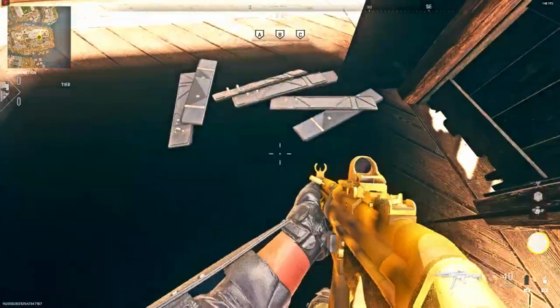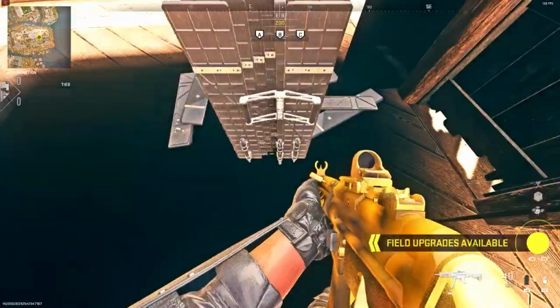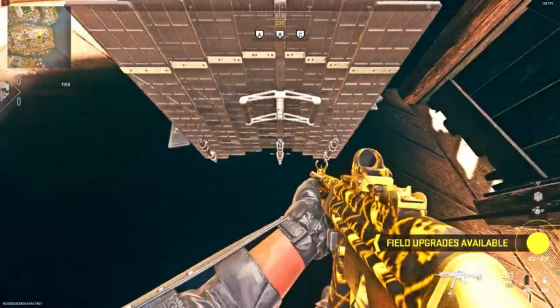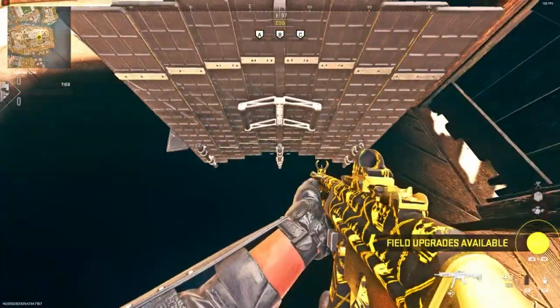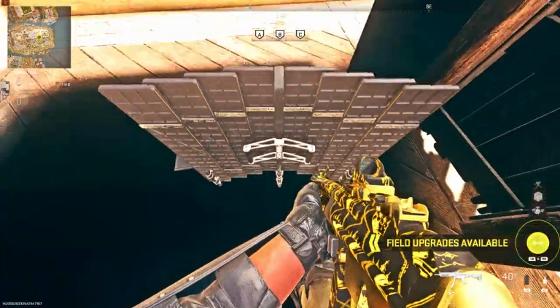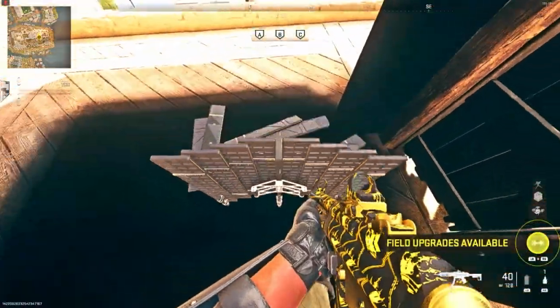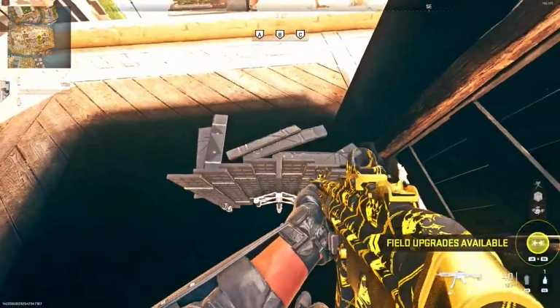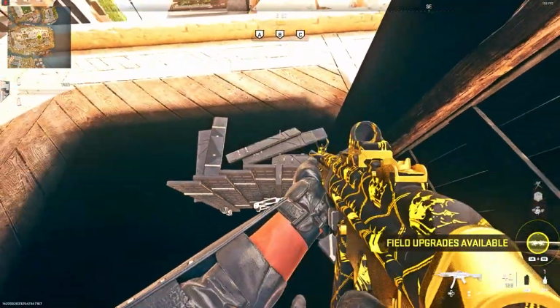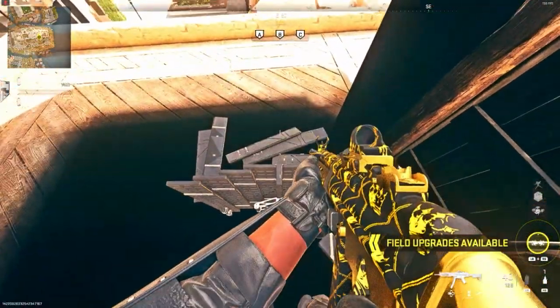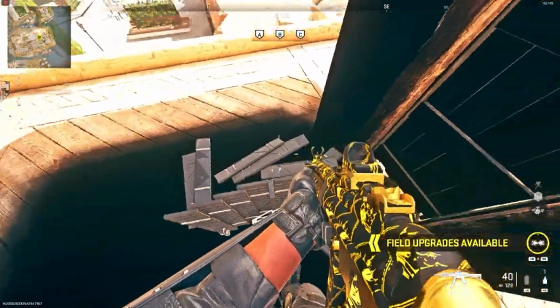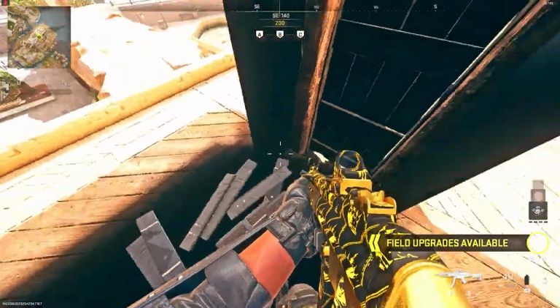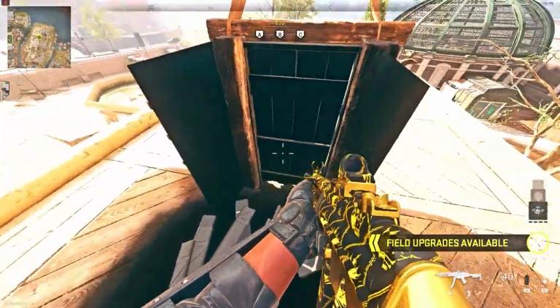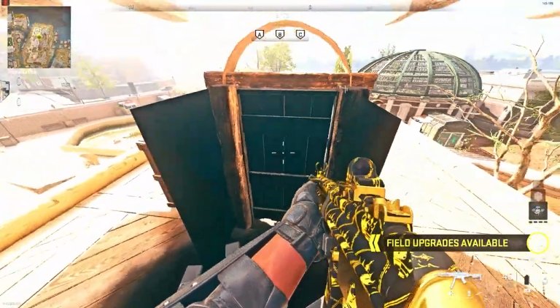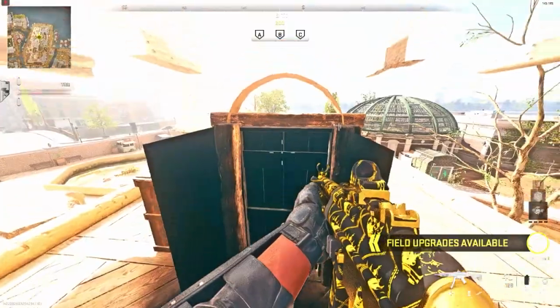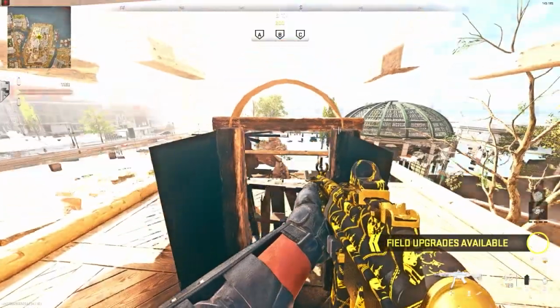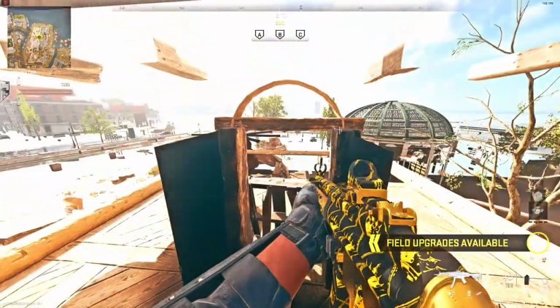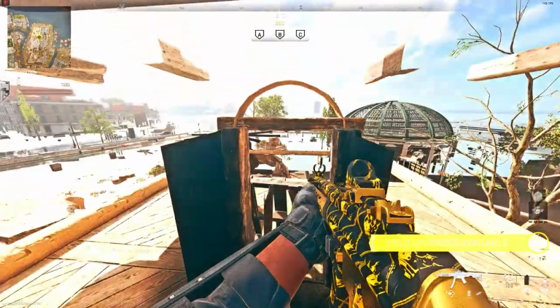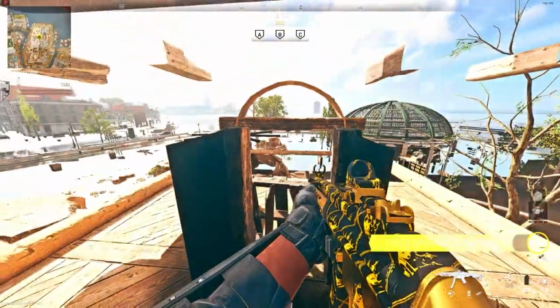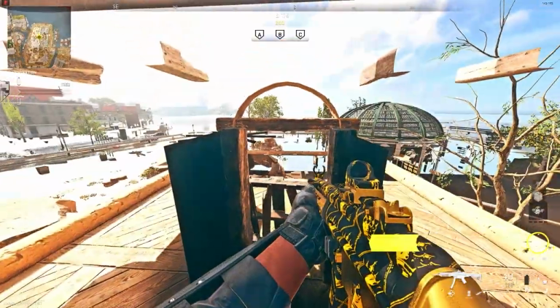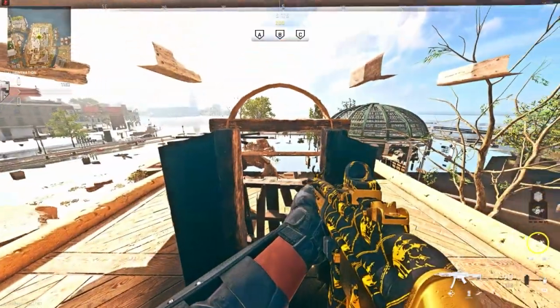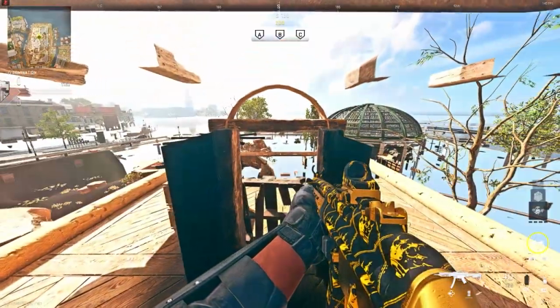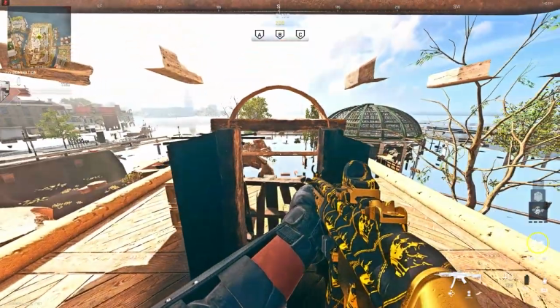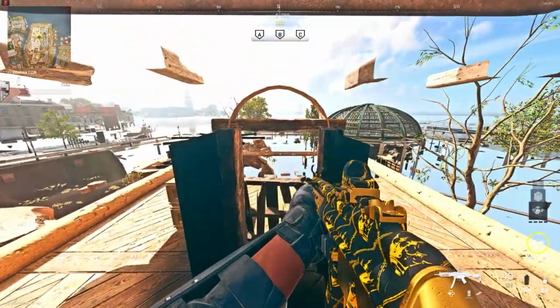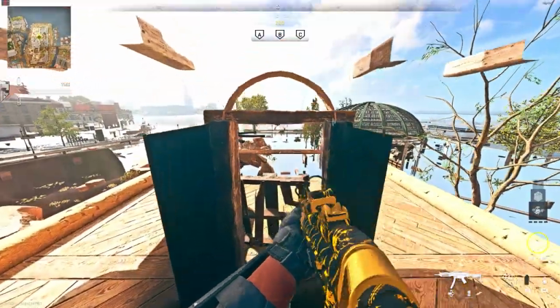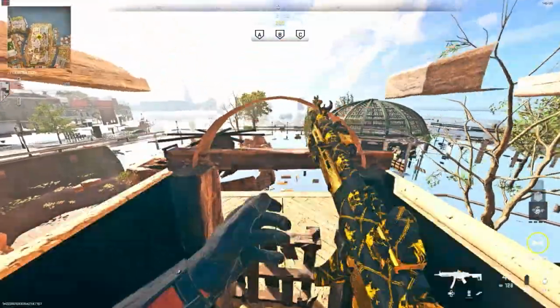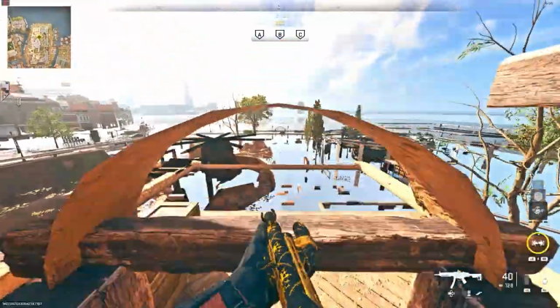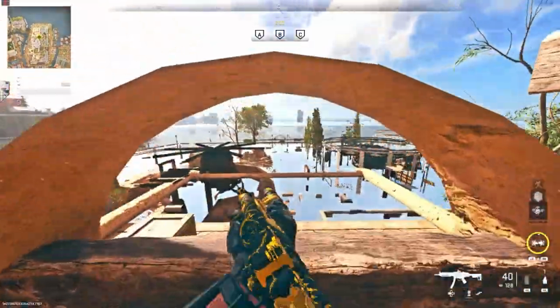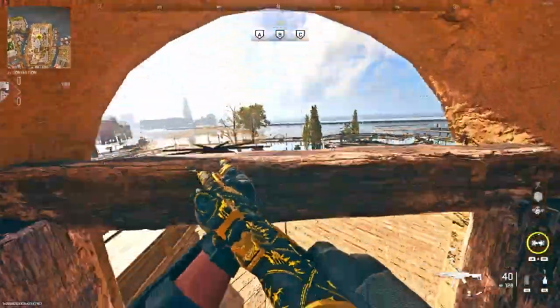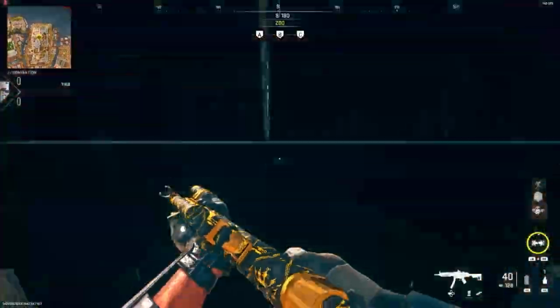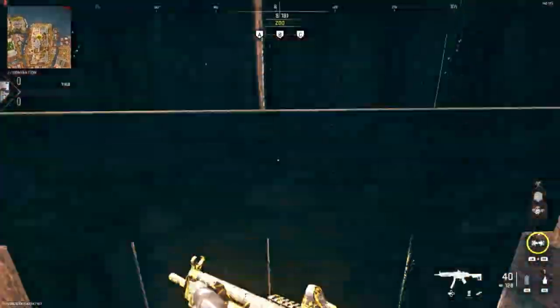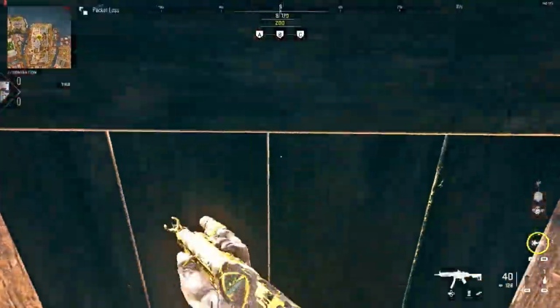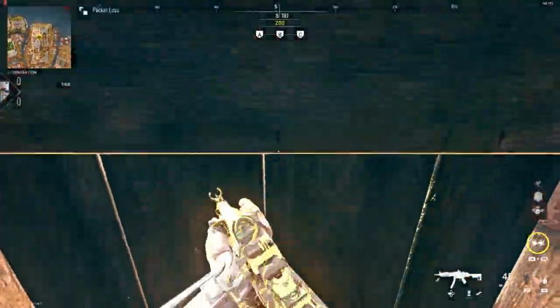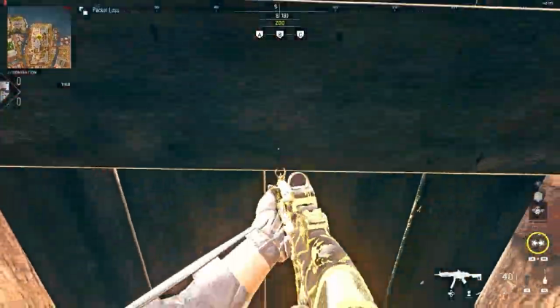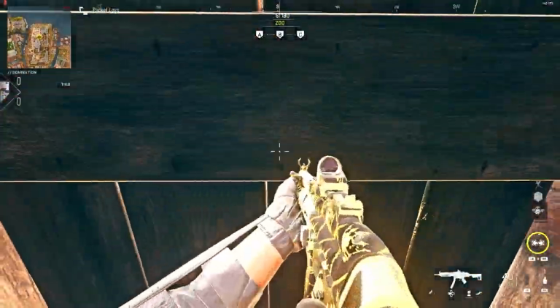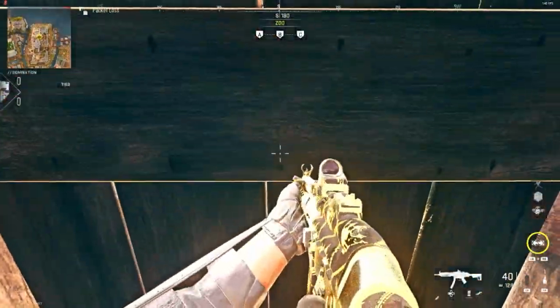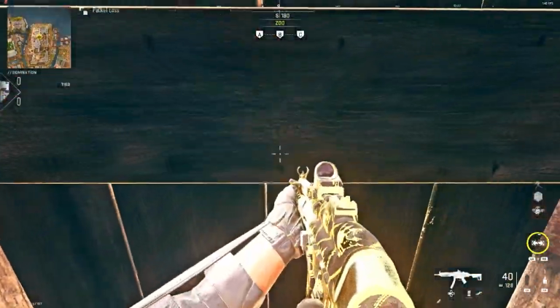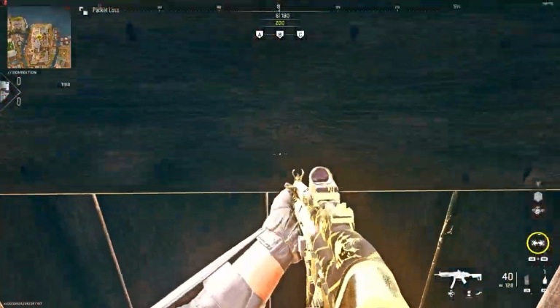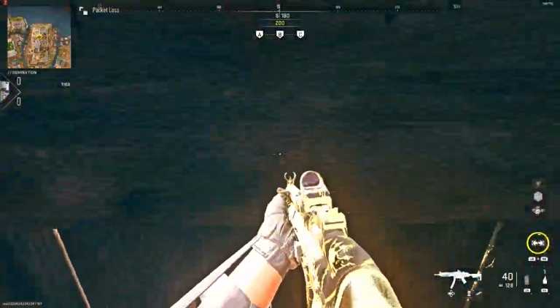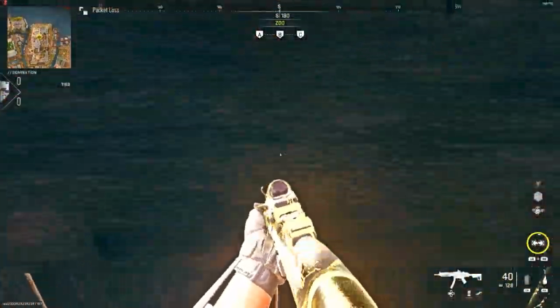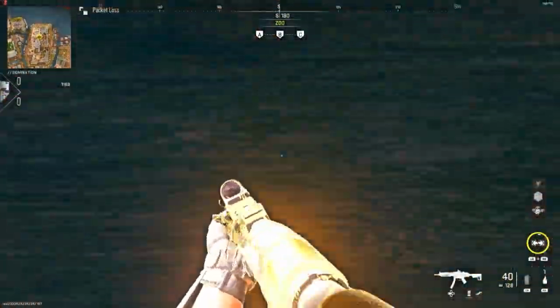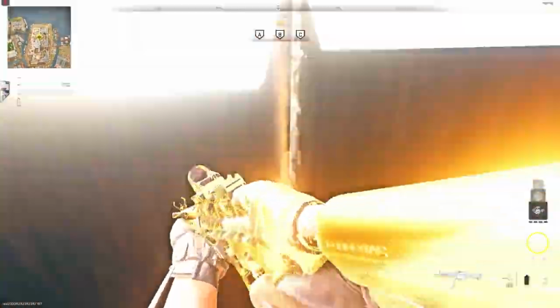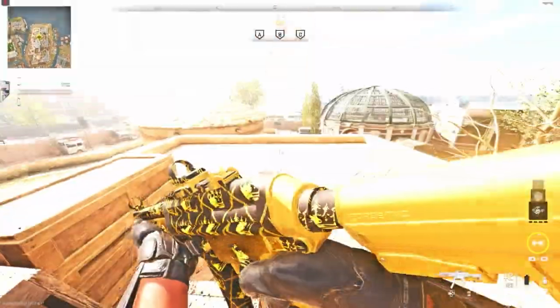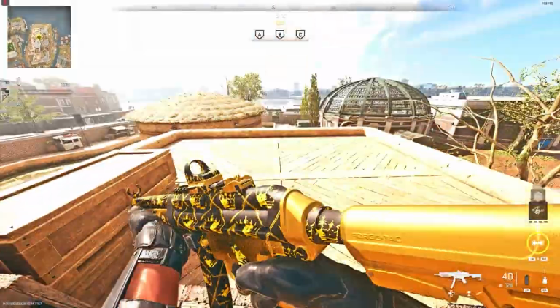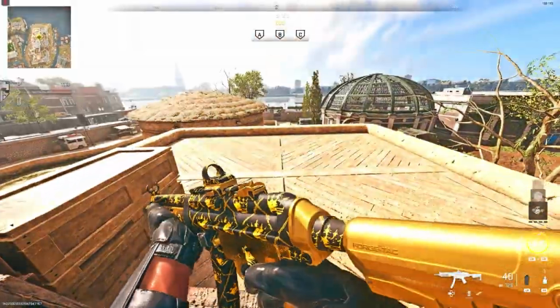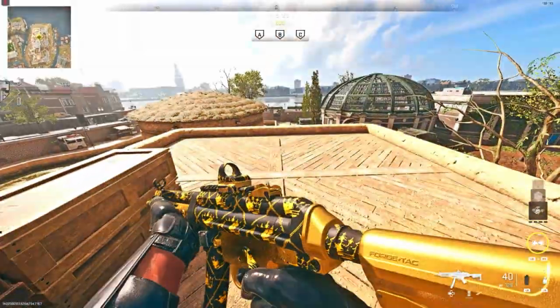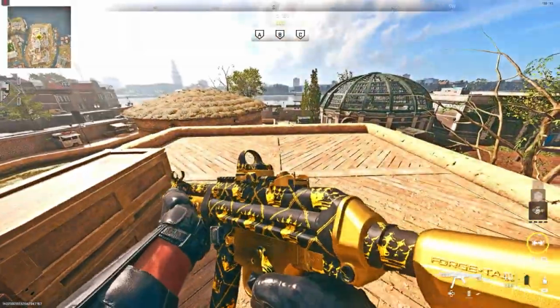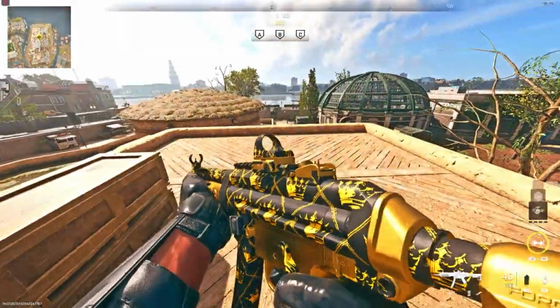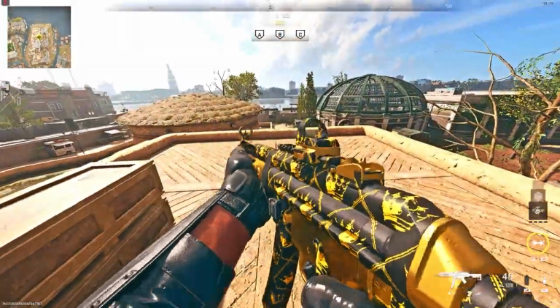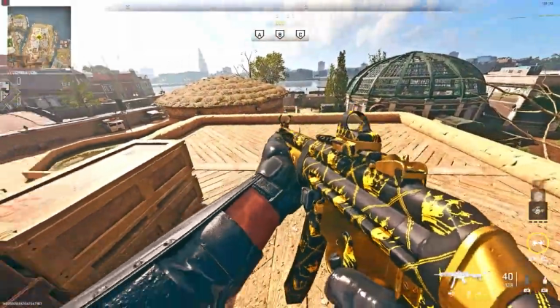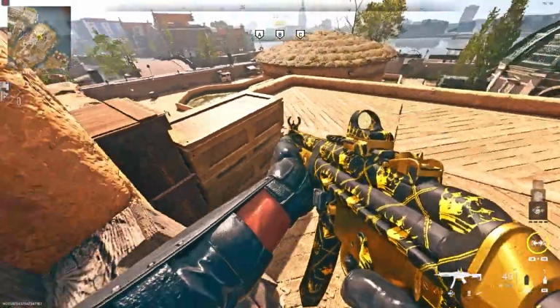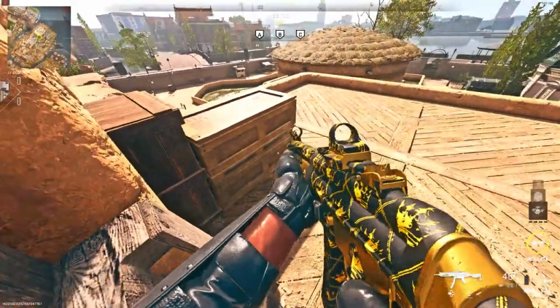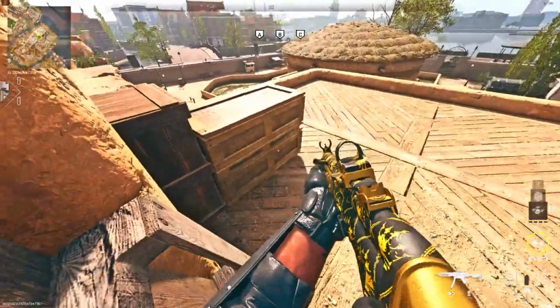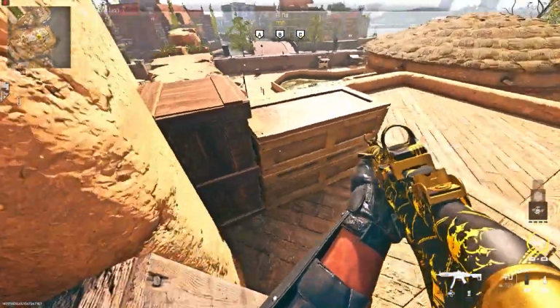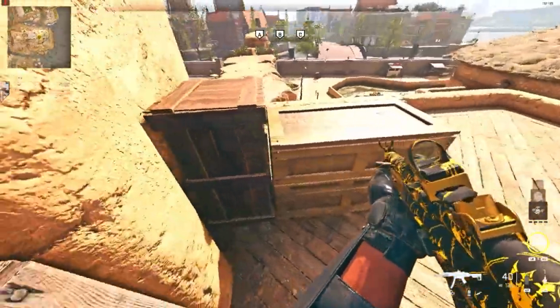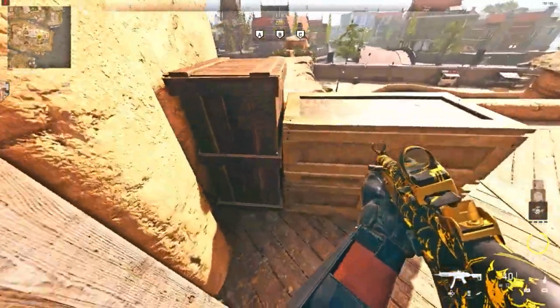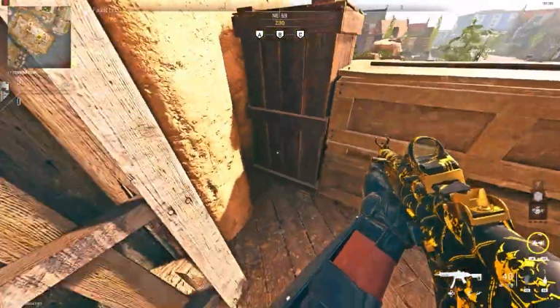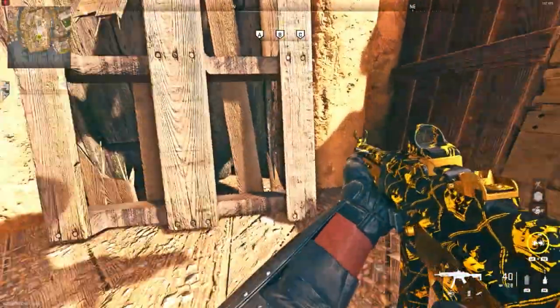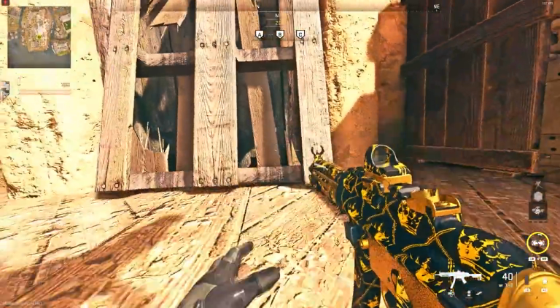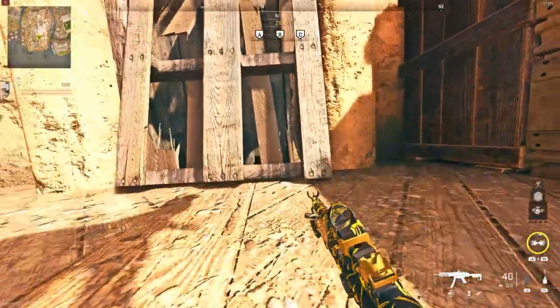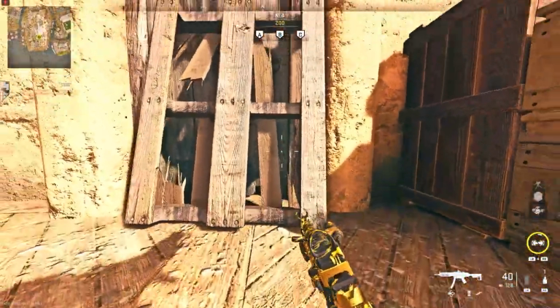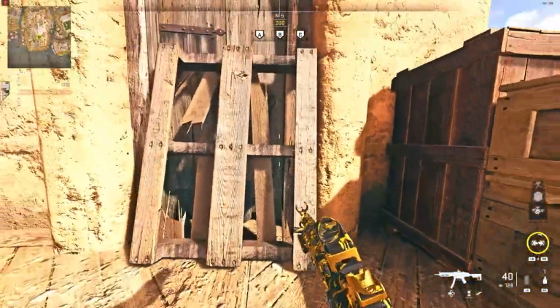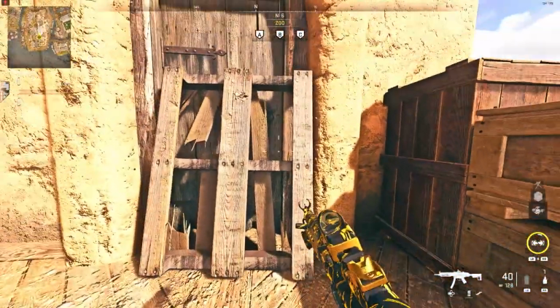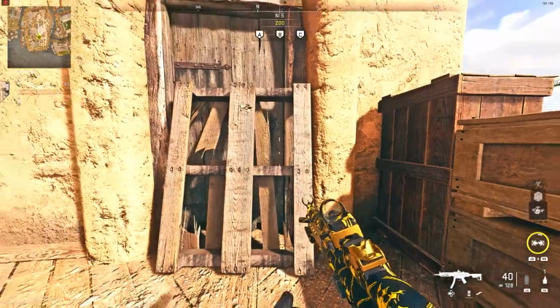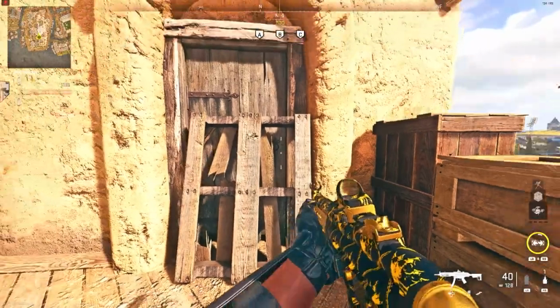If you want to get out of this glitch, you're going to need a barricade. You have to do a dolphin dive off the barricade and you can go exactly the way you came in.